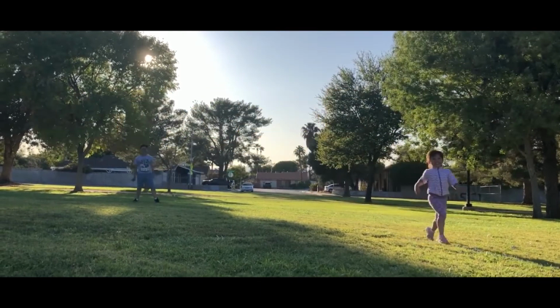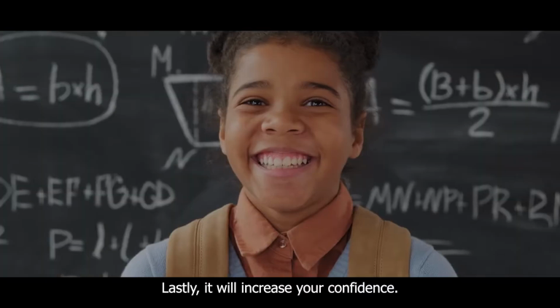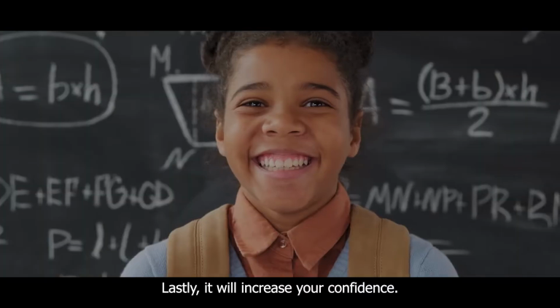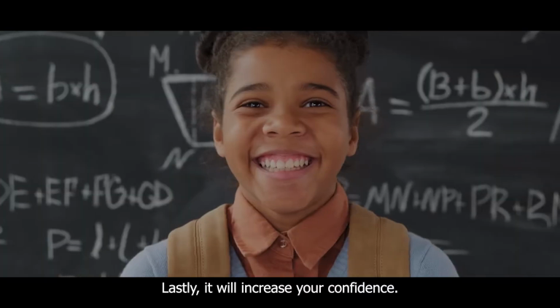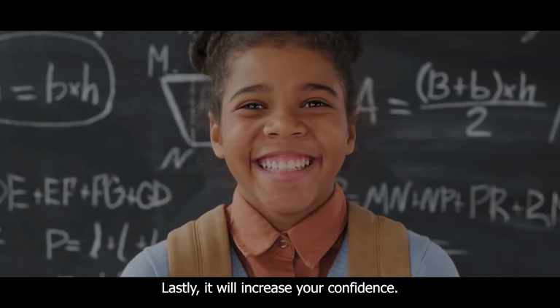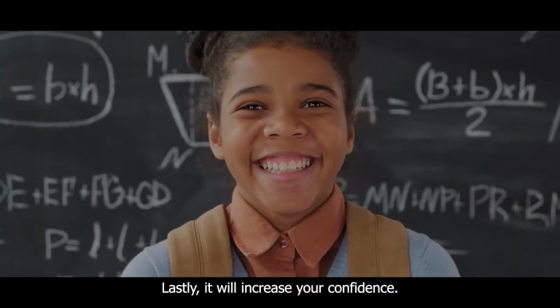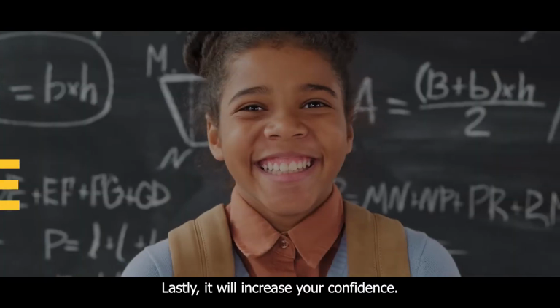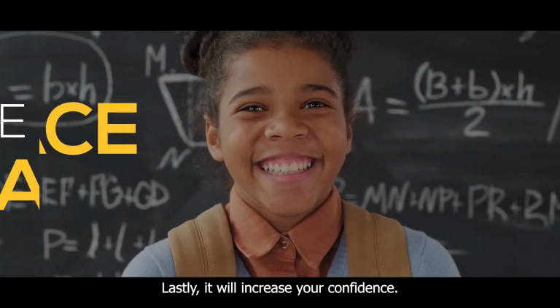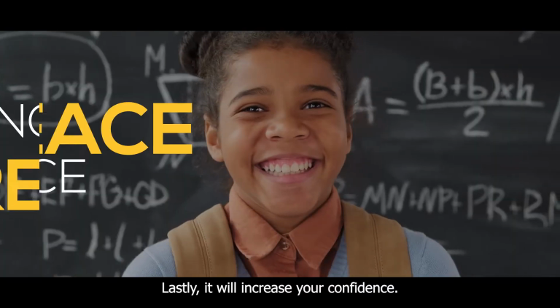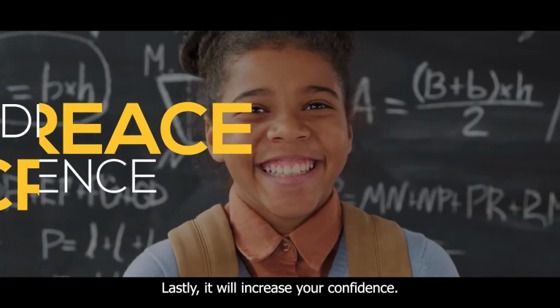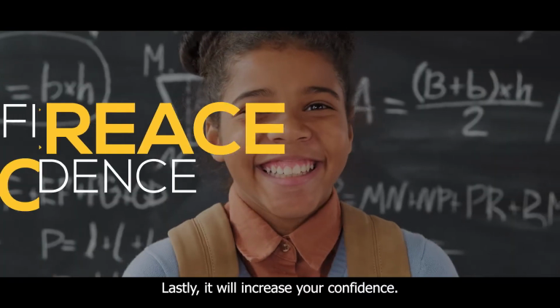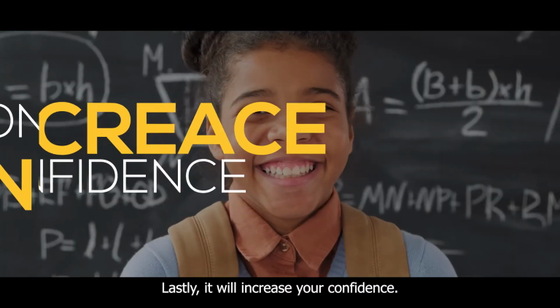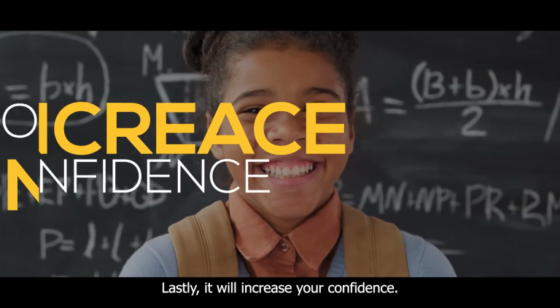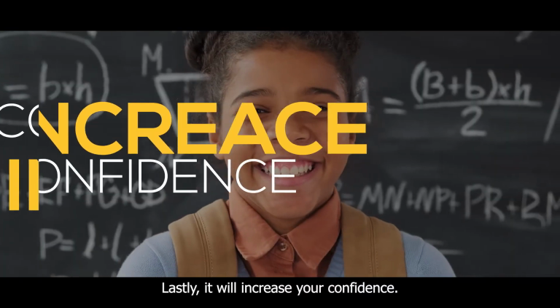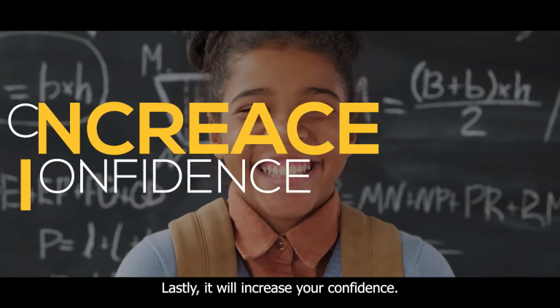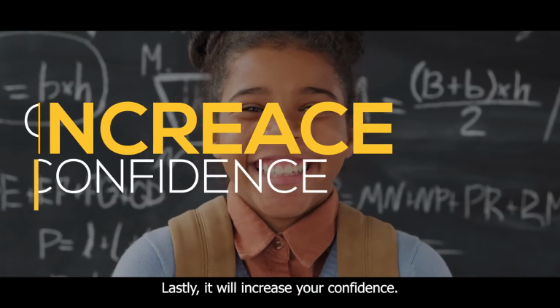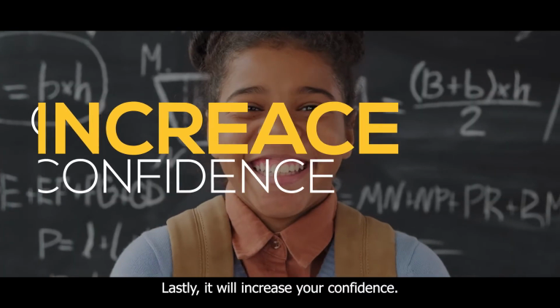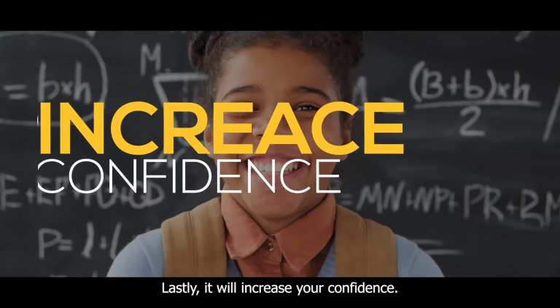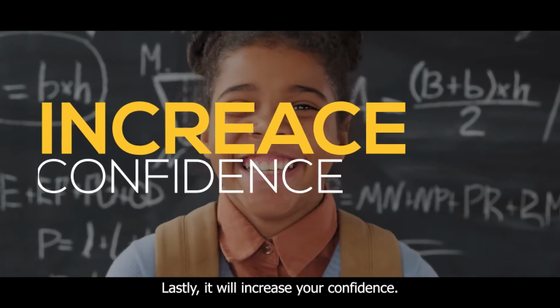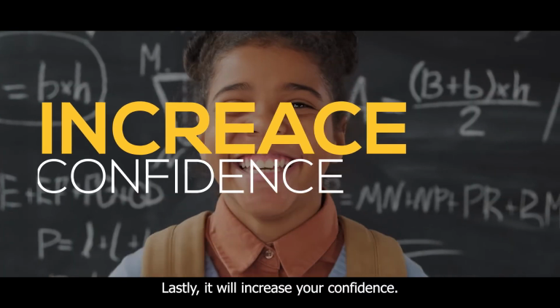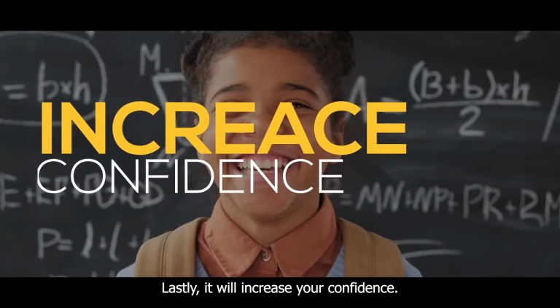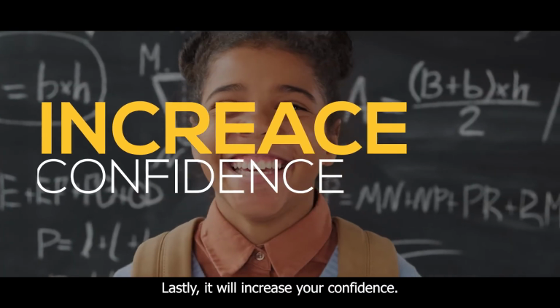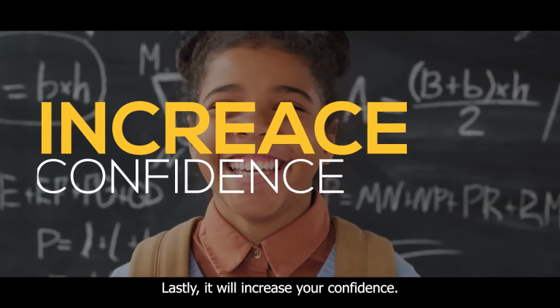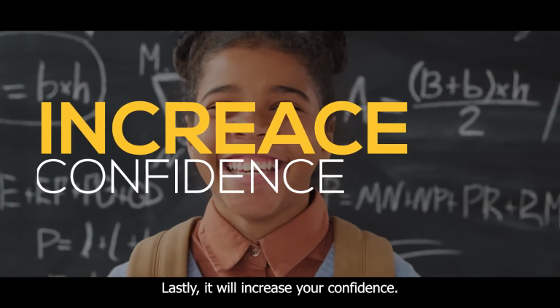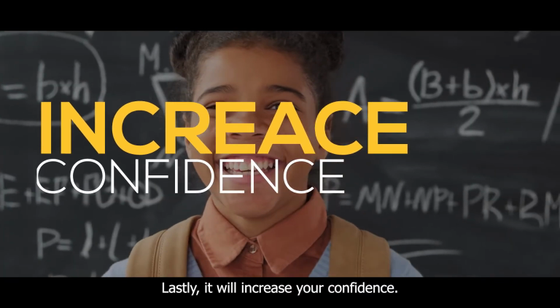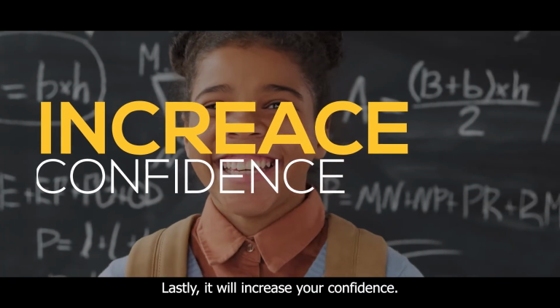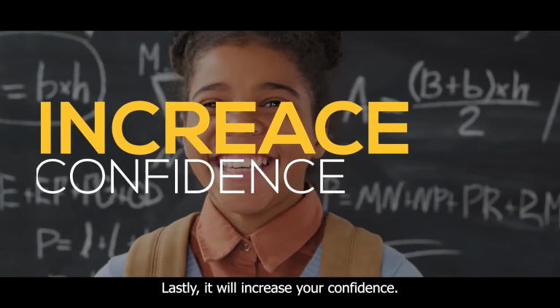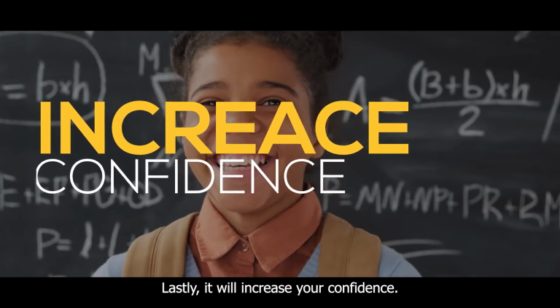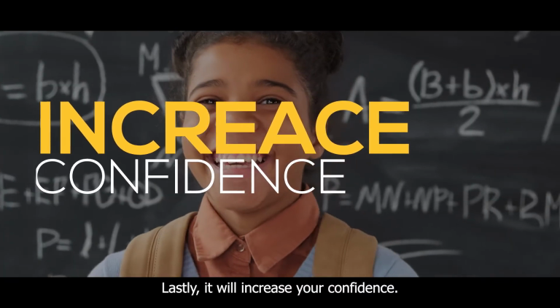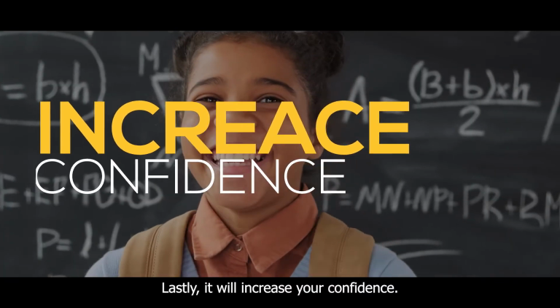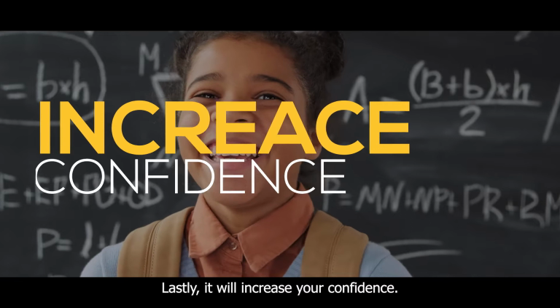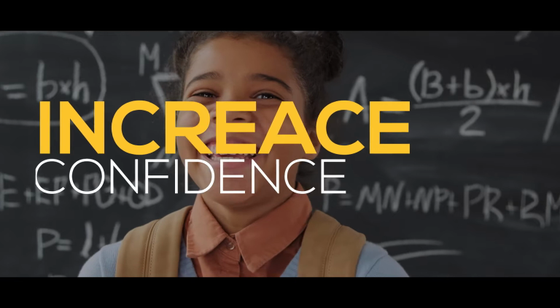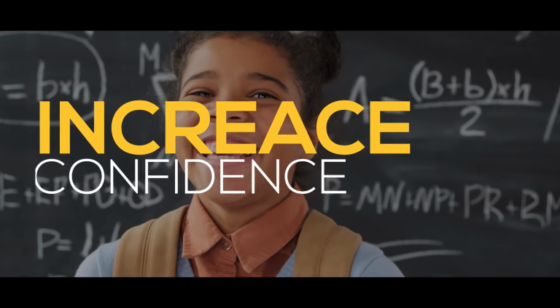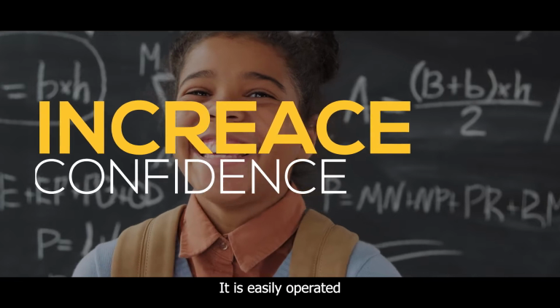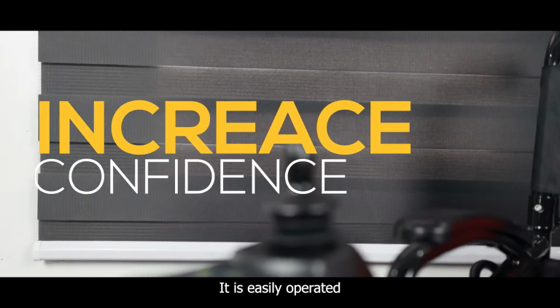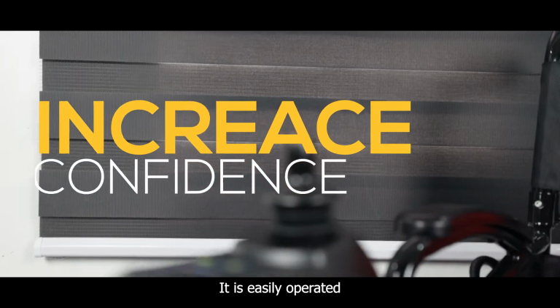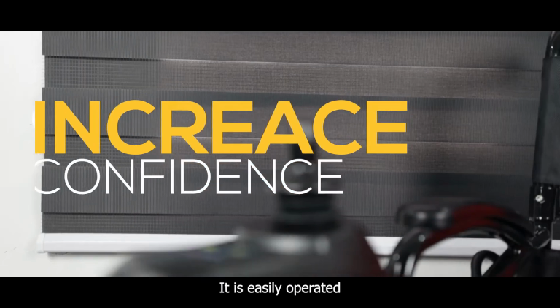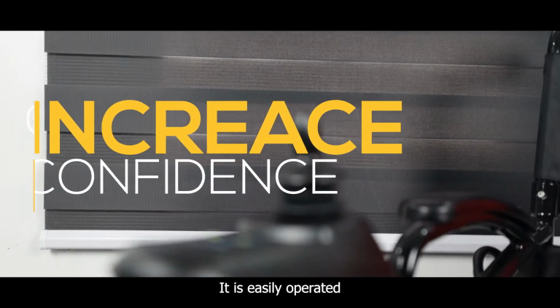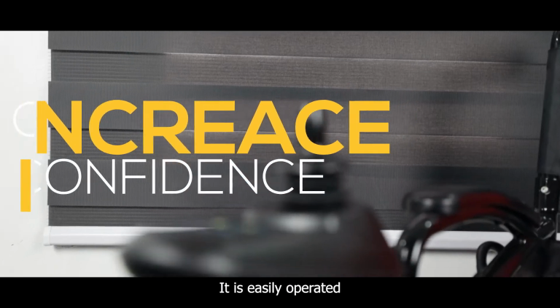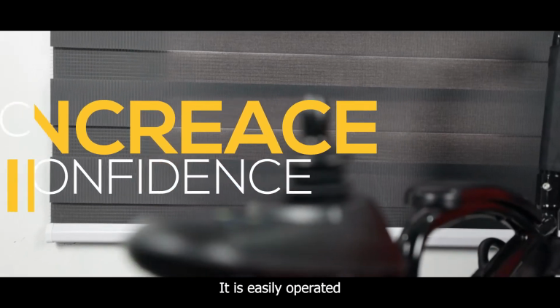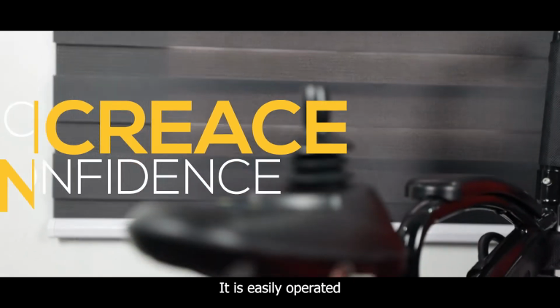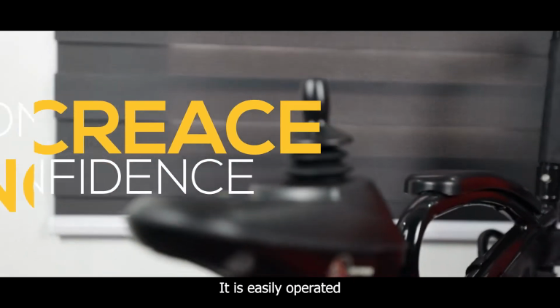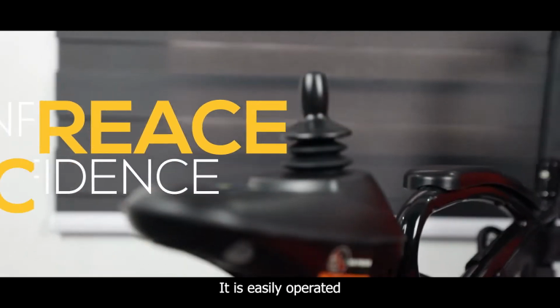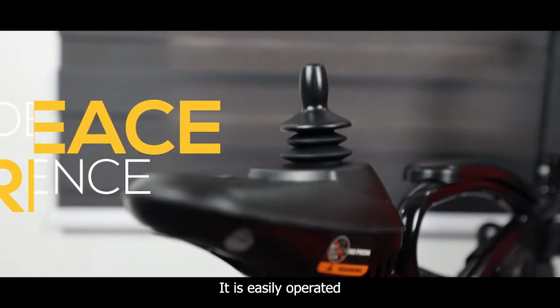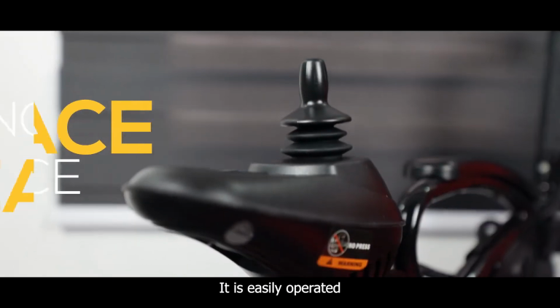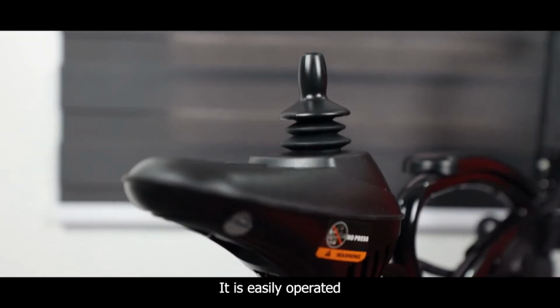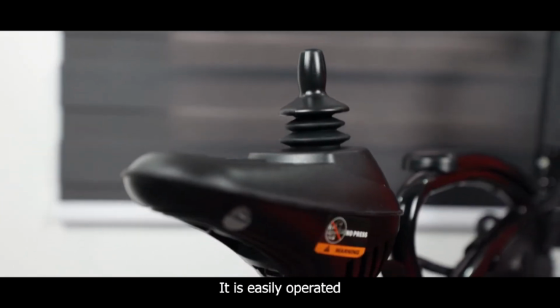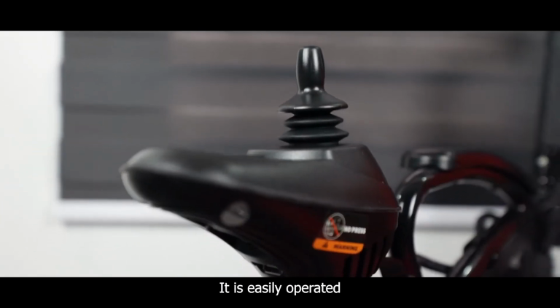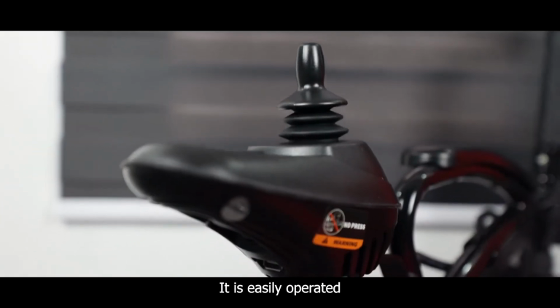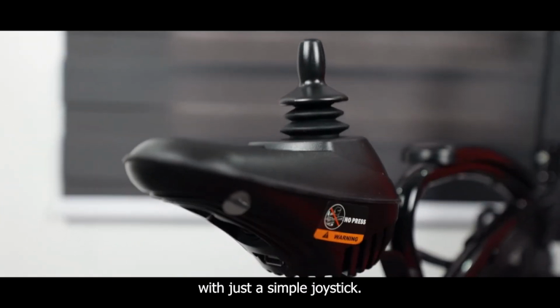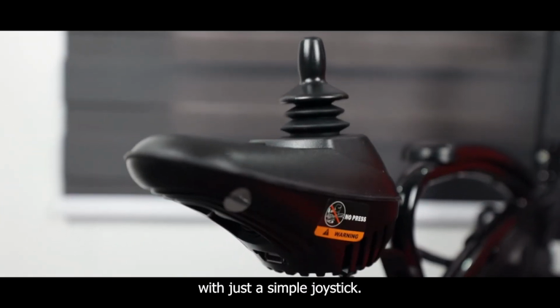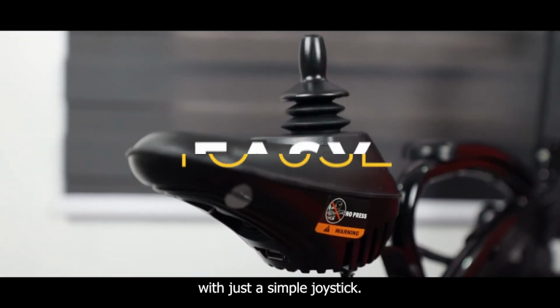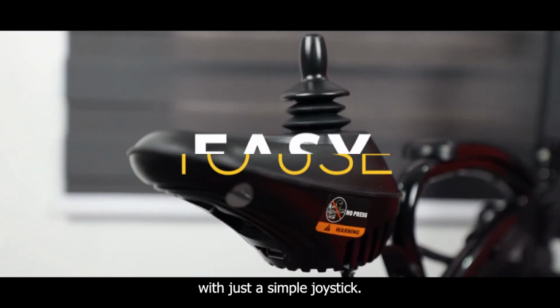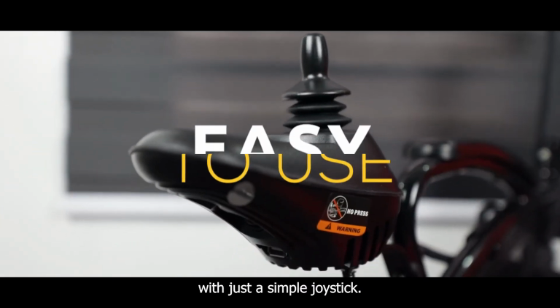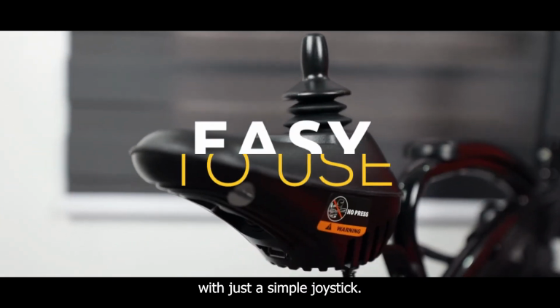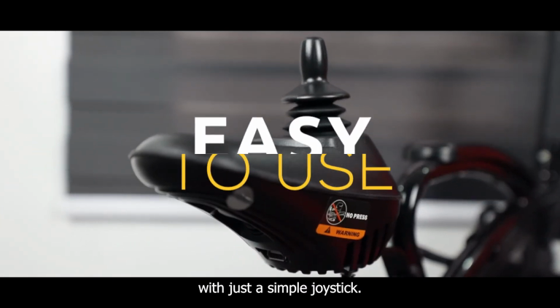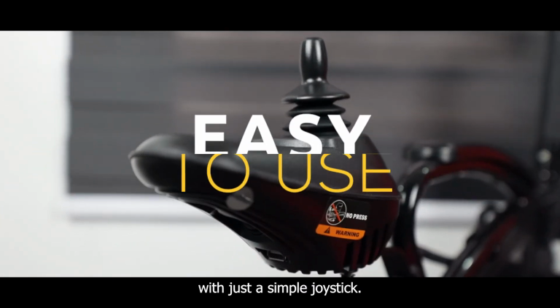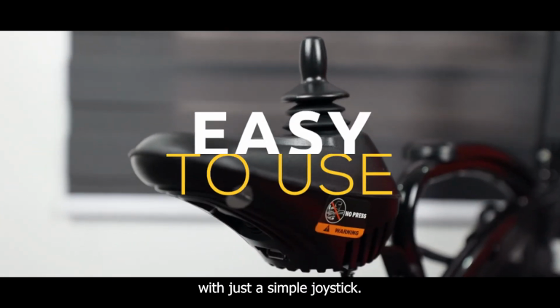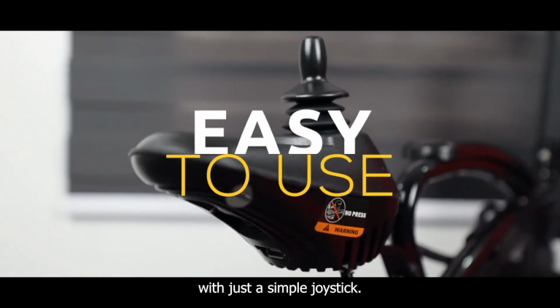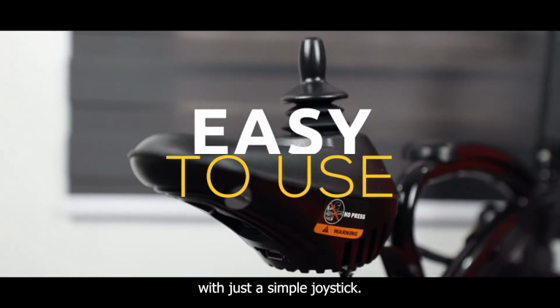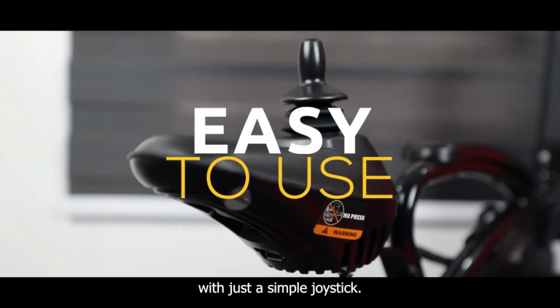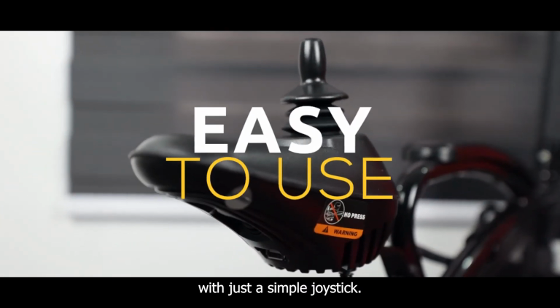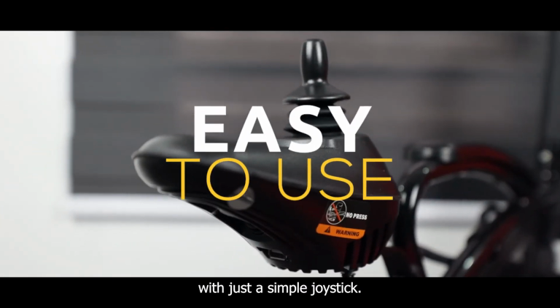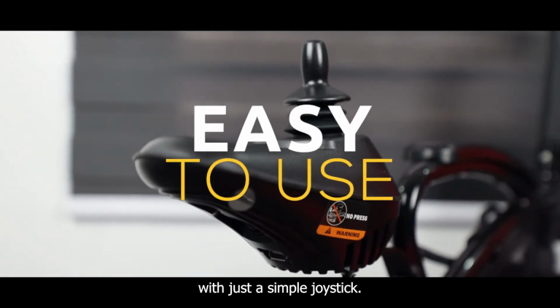Lastly, it will increase your confidence. It is easily operated with just a simple joystick.